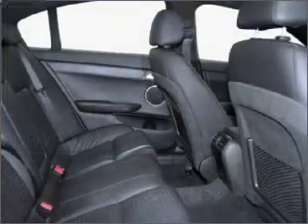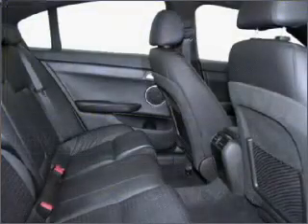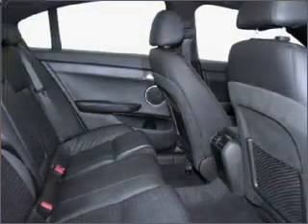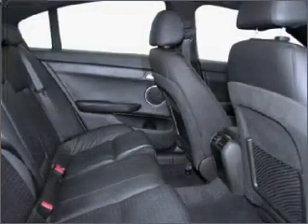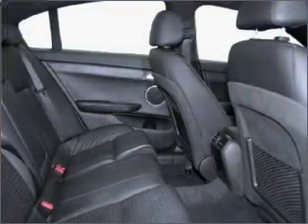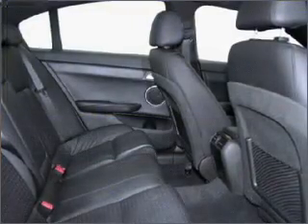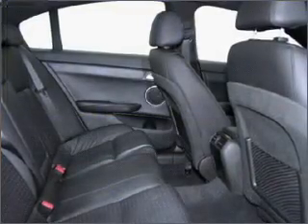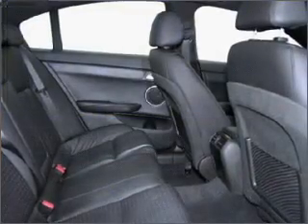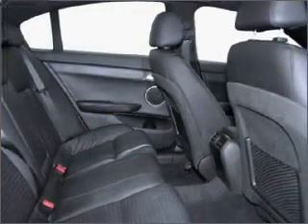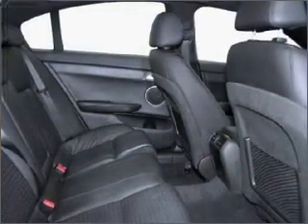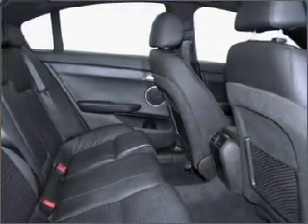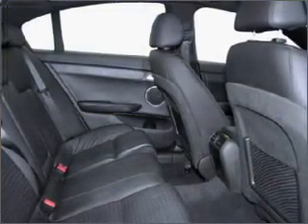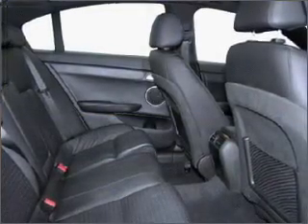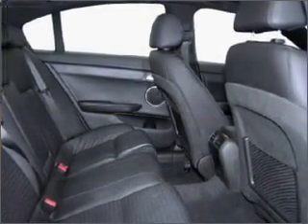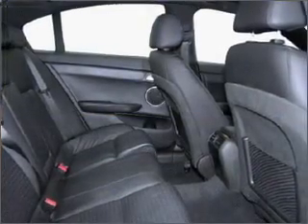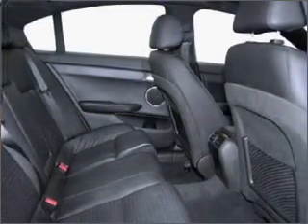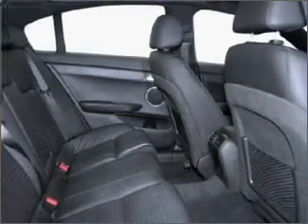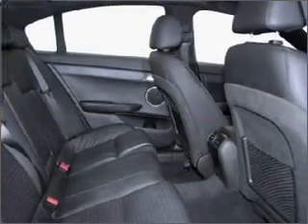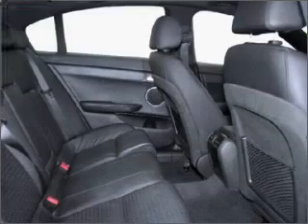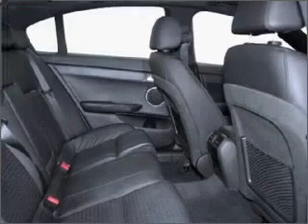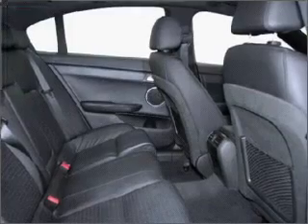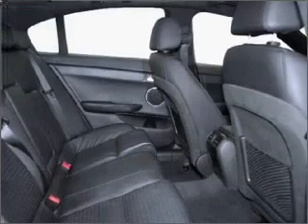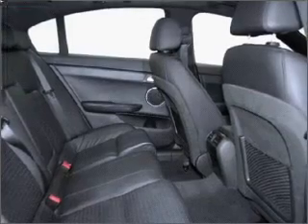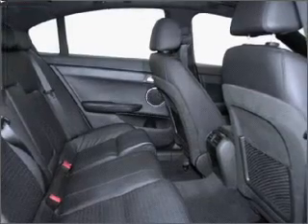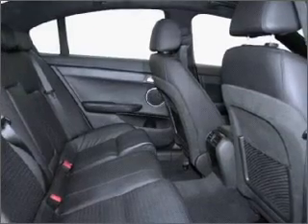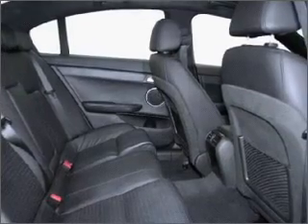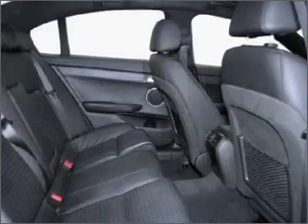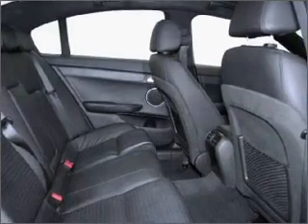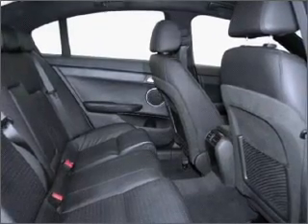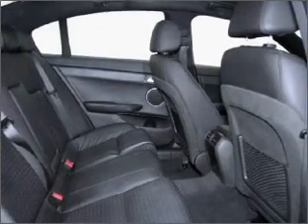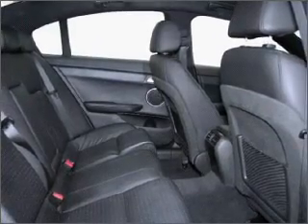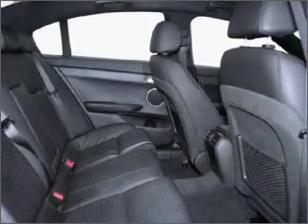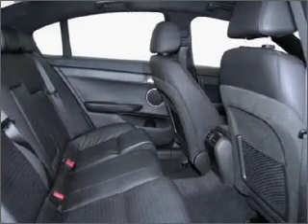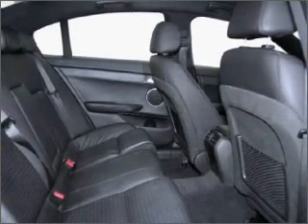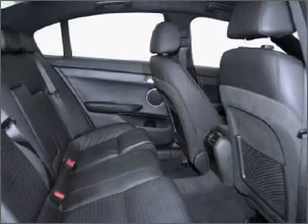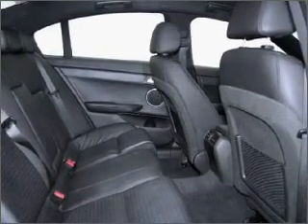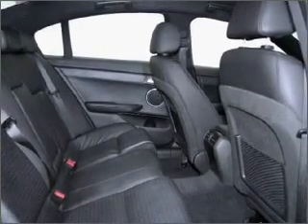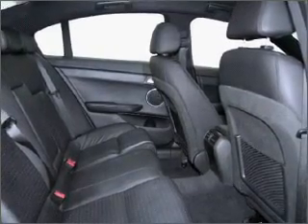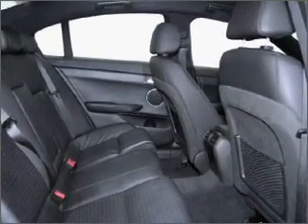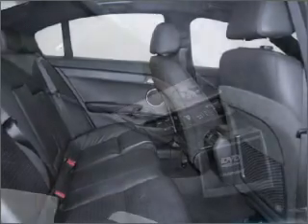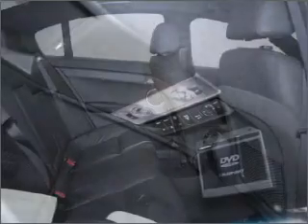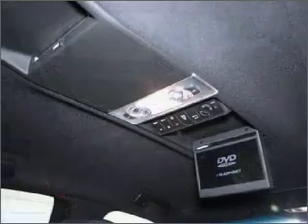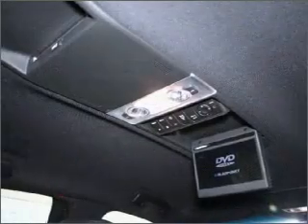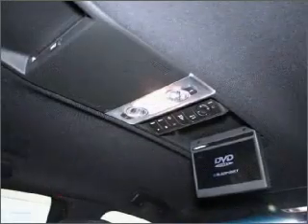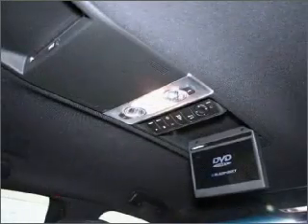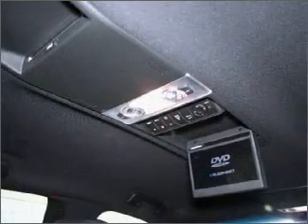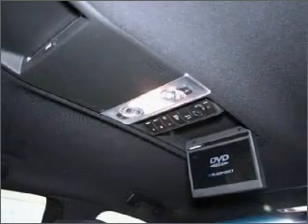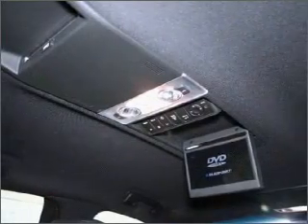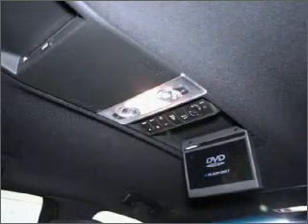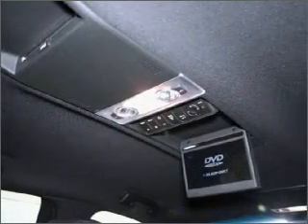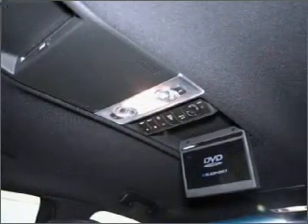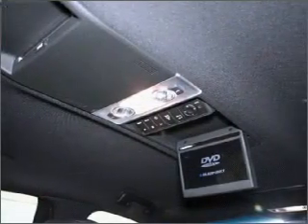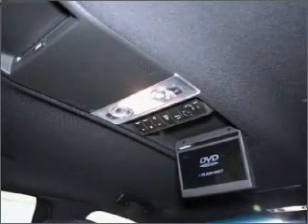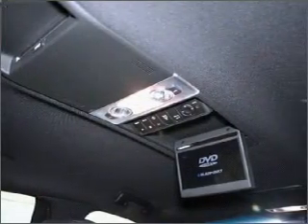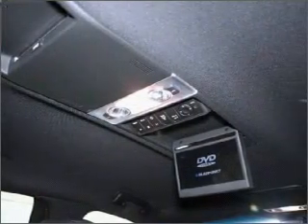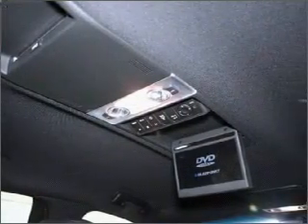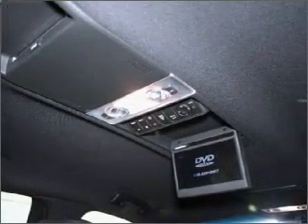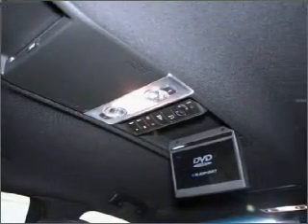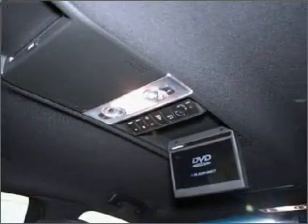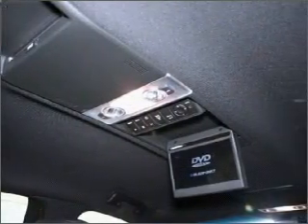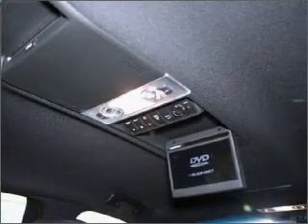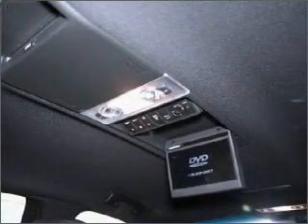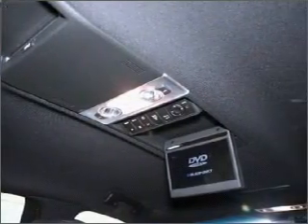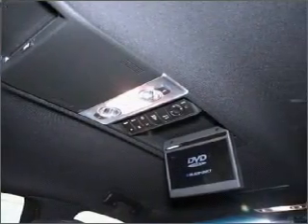Premium wheels lend a distinctive appearance. Tailor the temperature to your preference and your passengers.